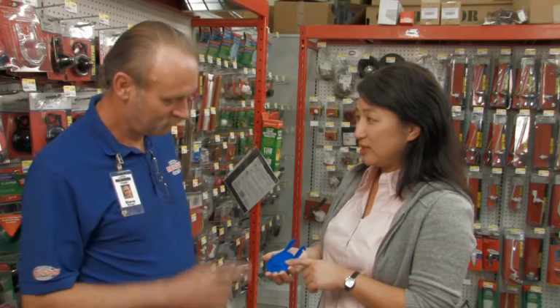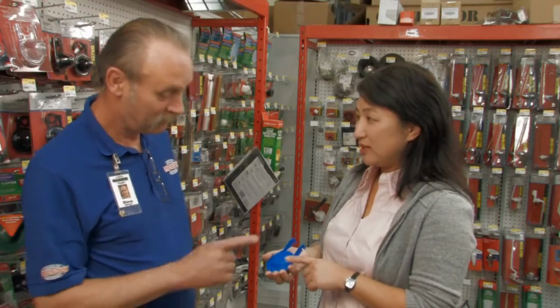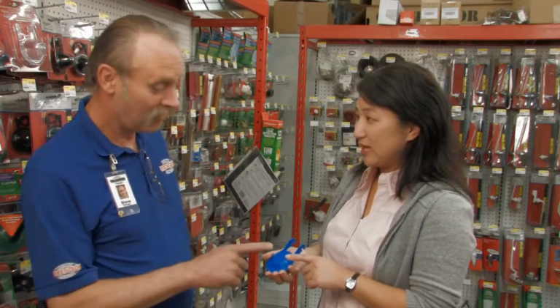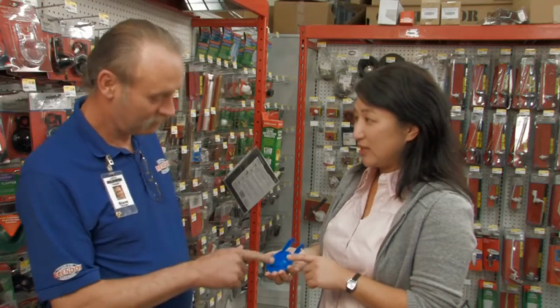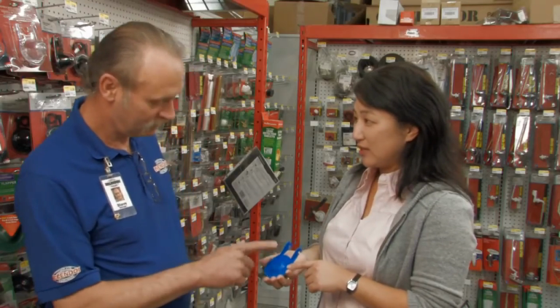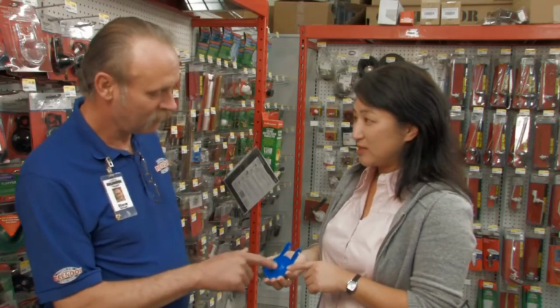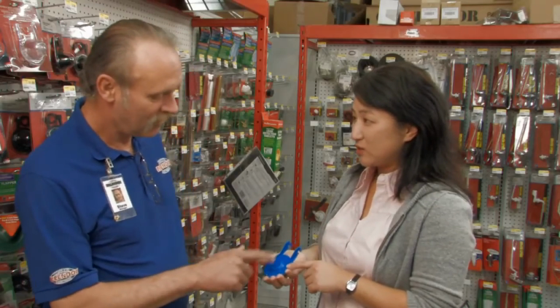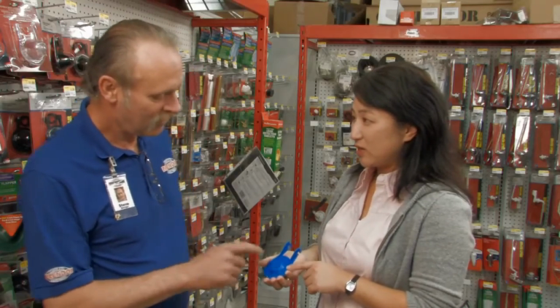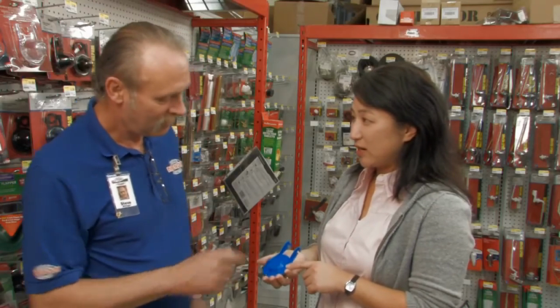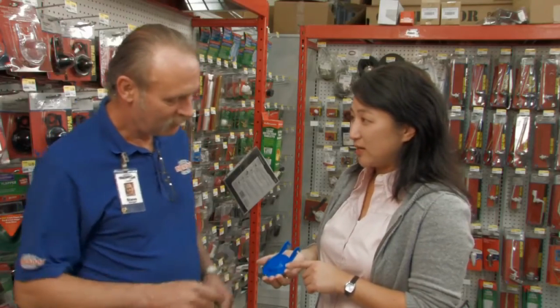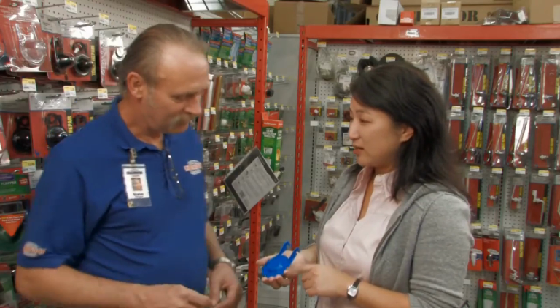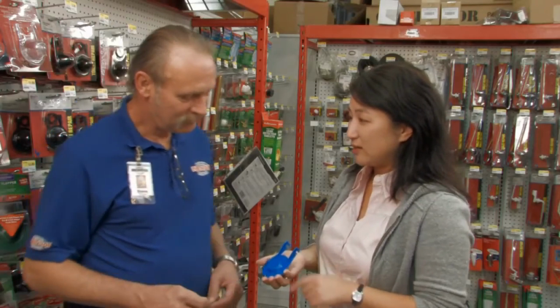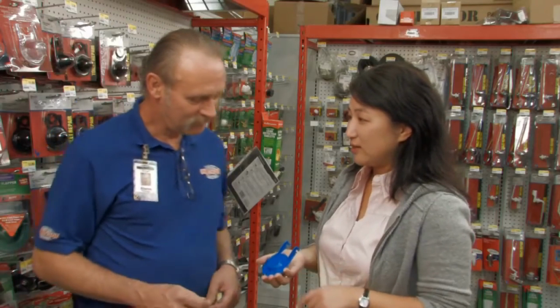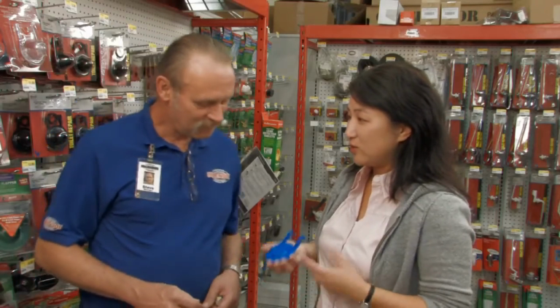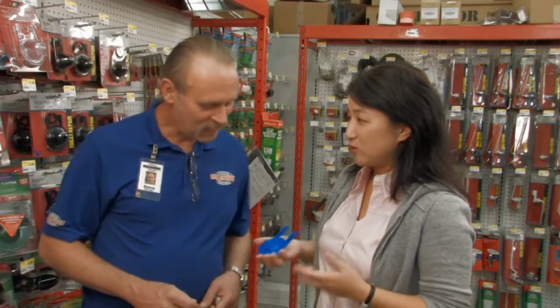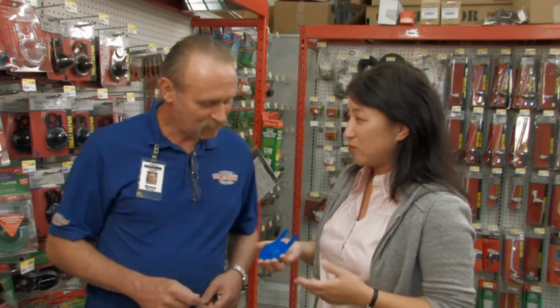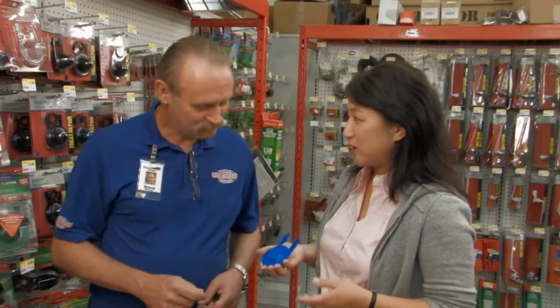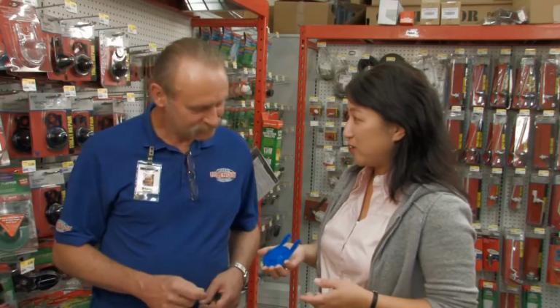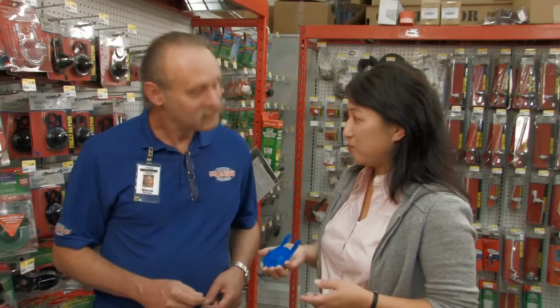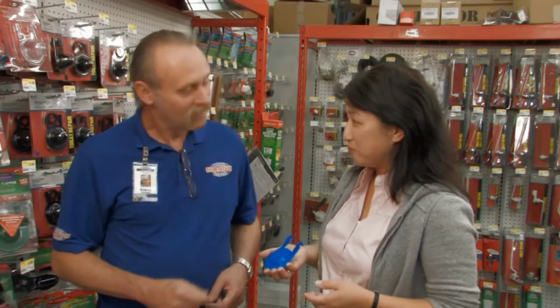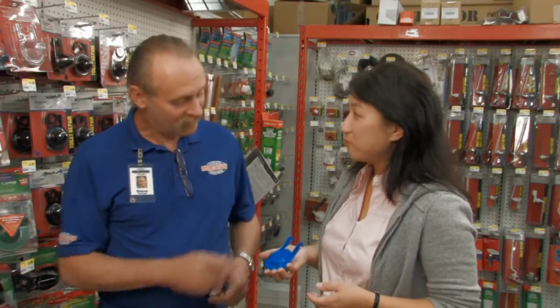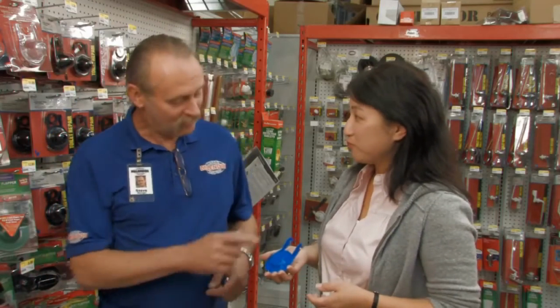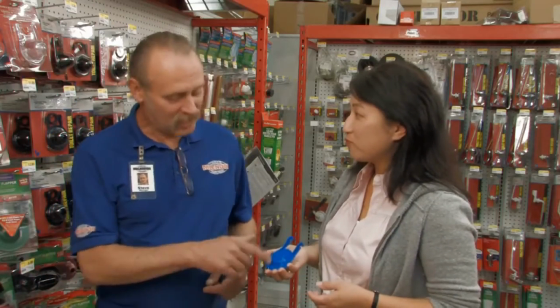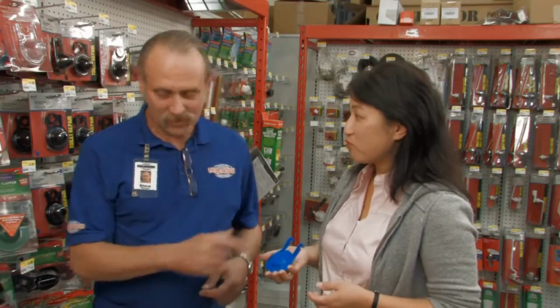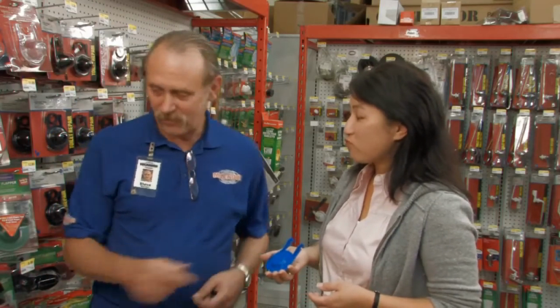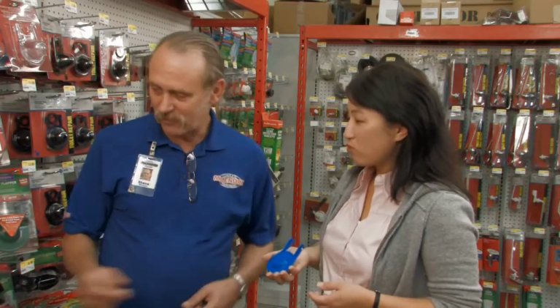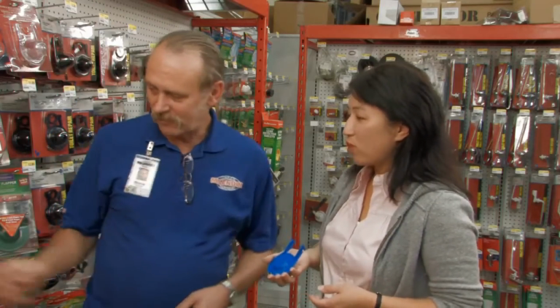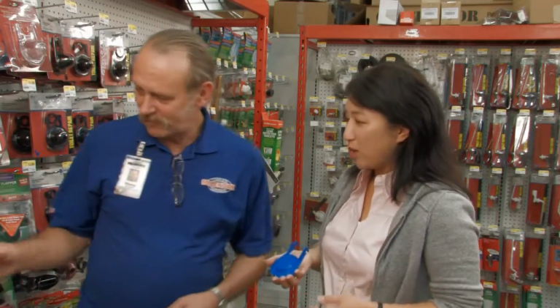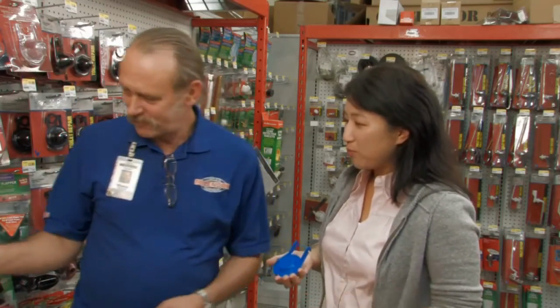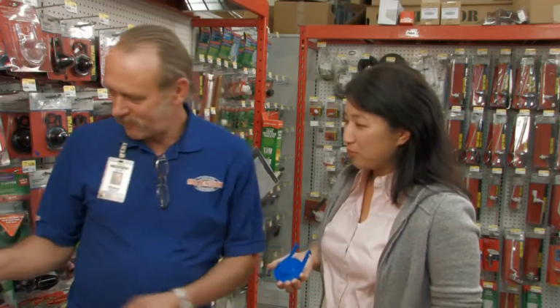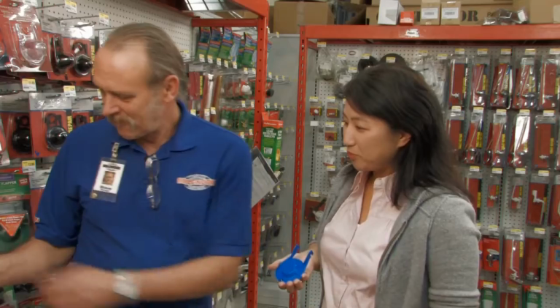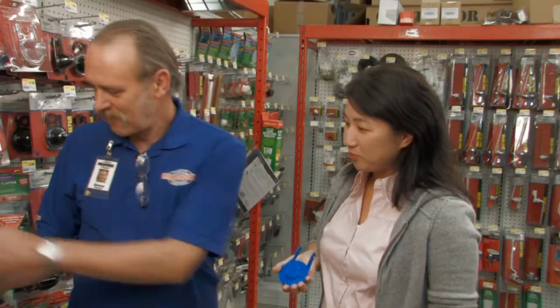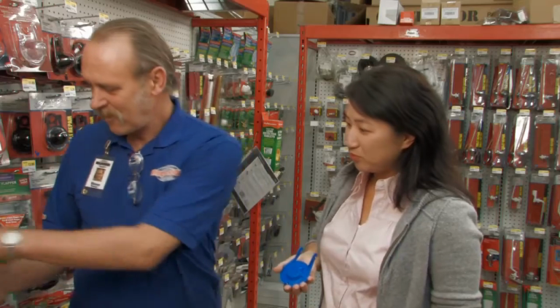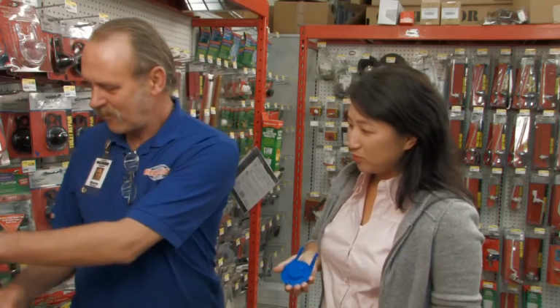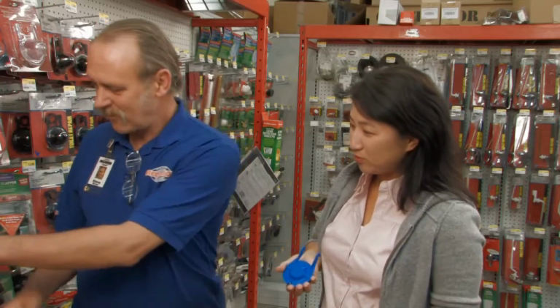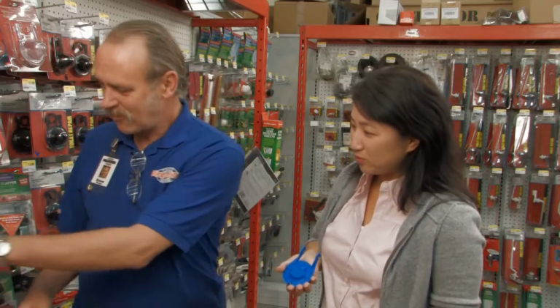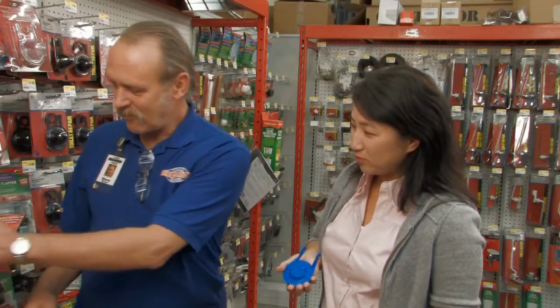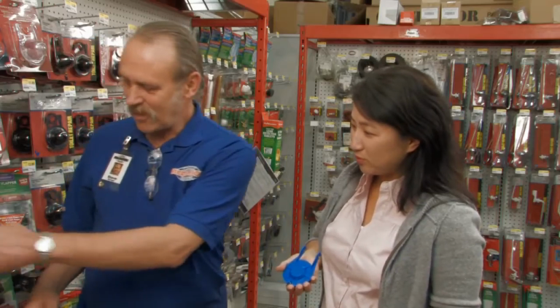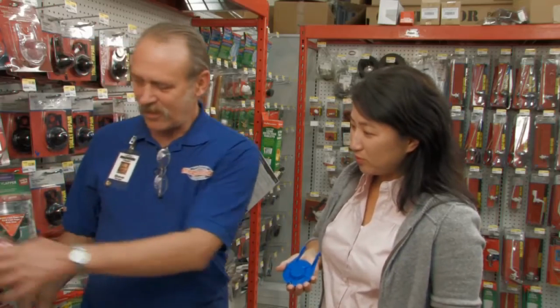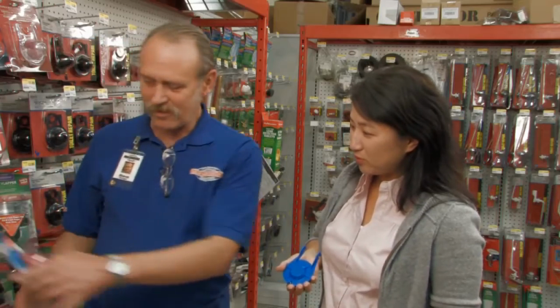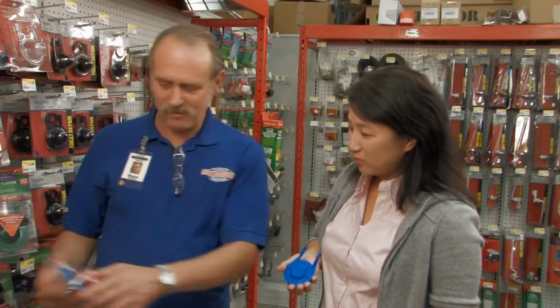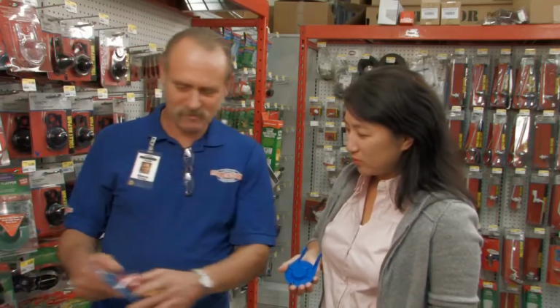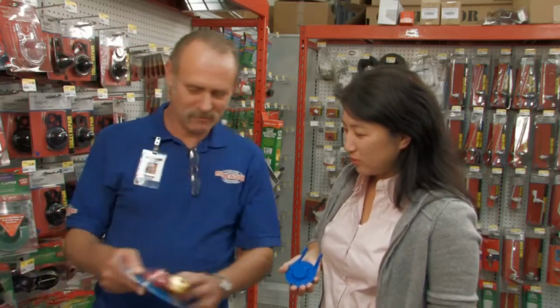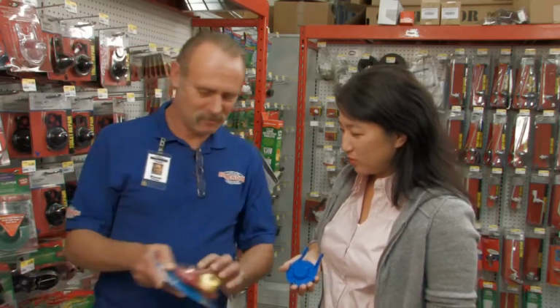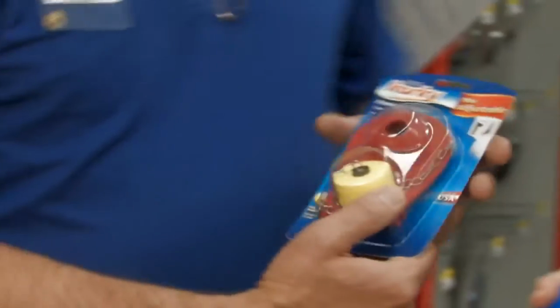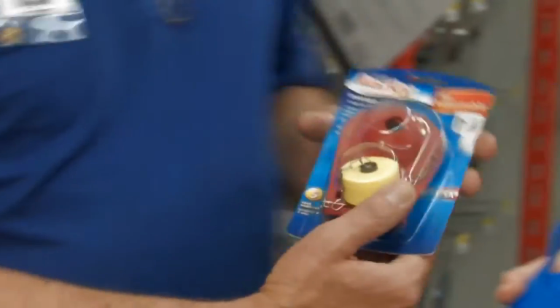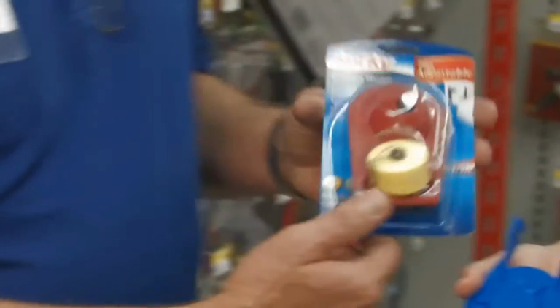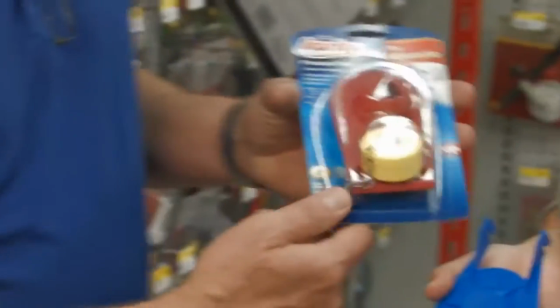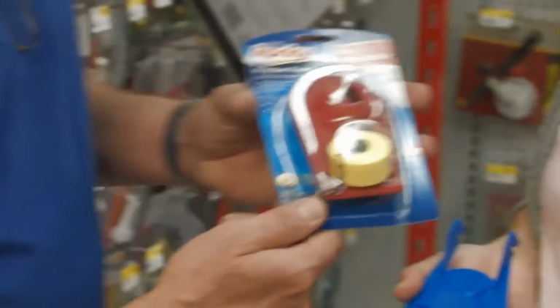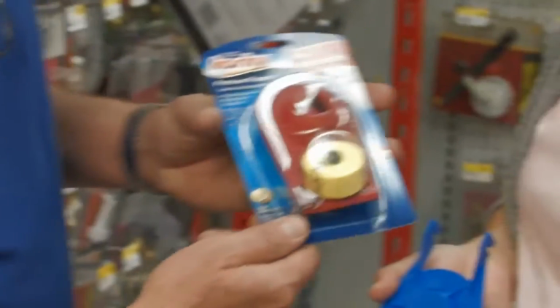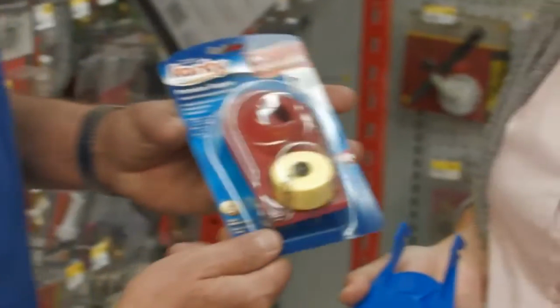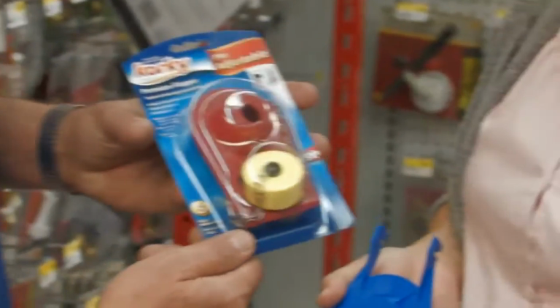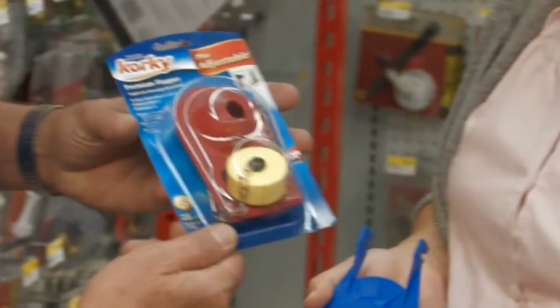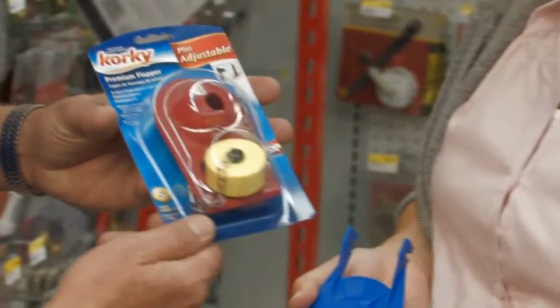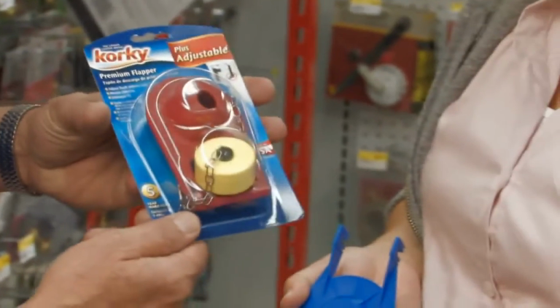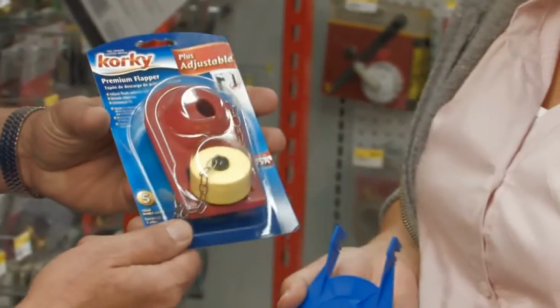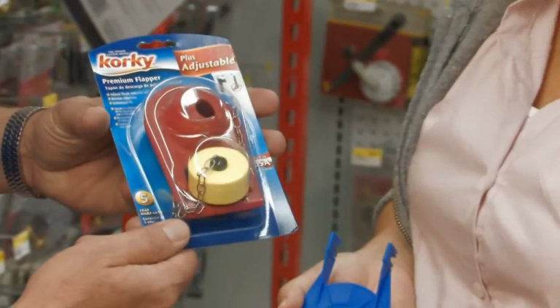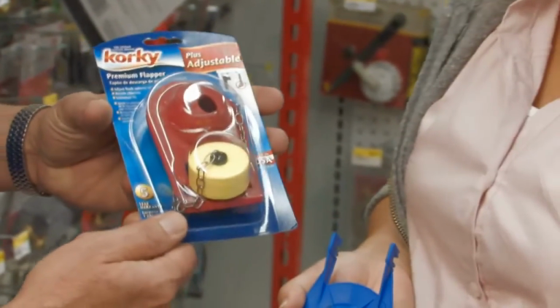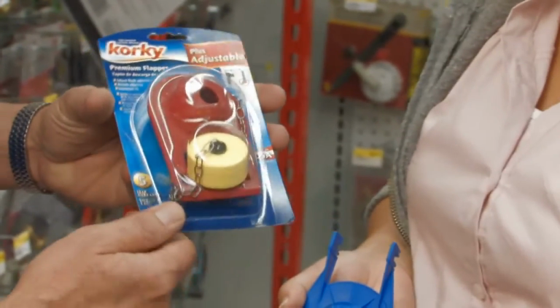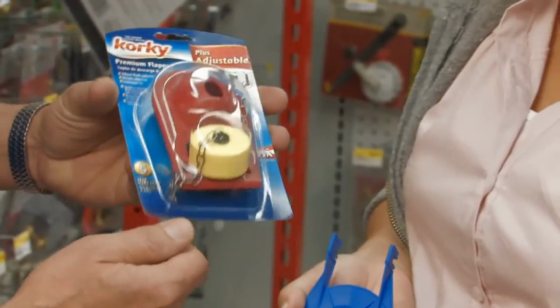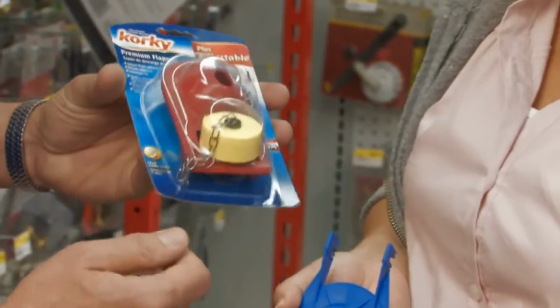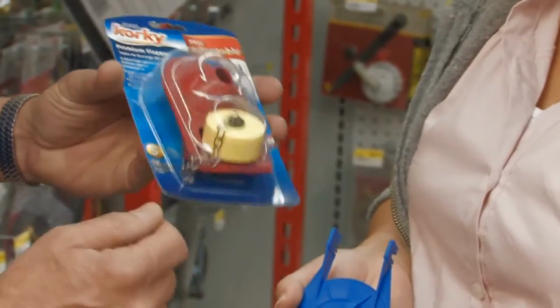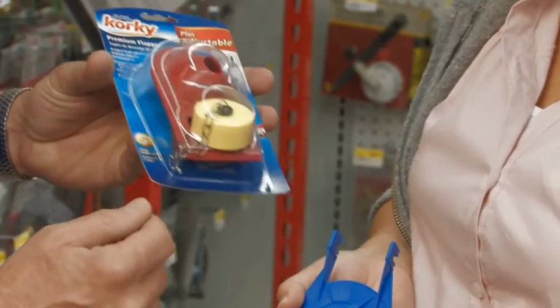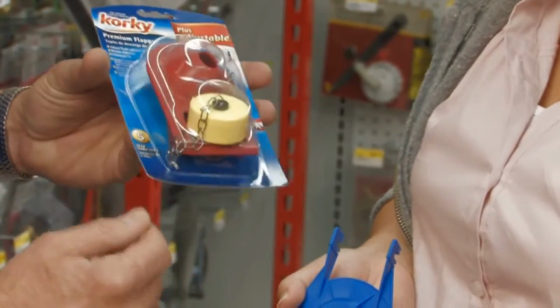There are many different flappers on the market today, so bring the old flapper to your retailer to make sure you purchase the right flapper for your toilet.